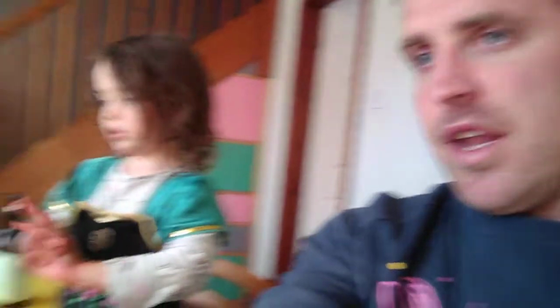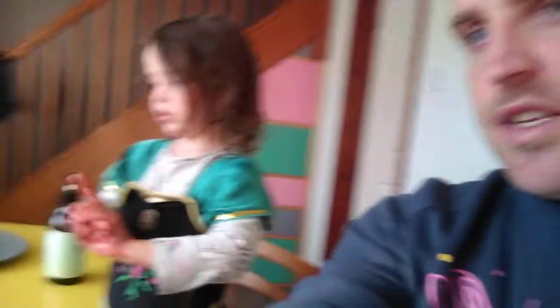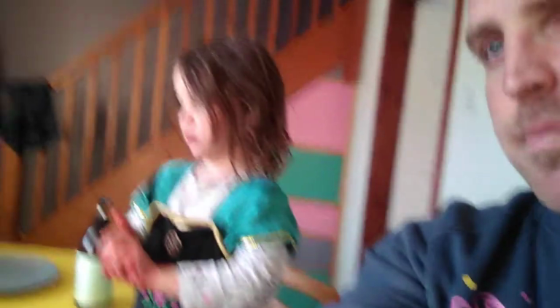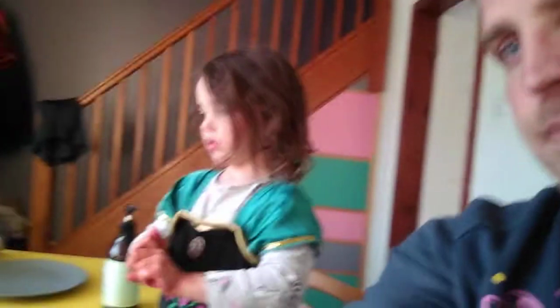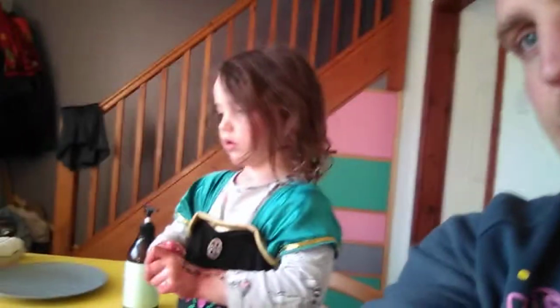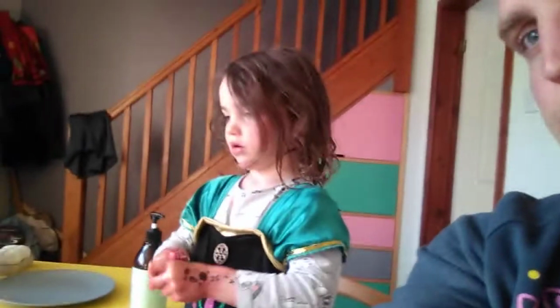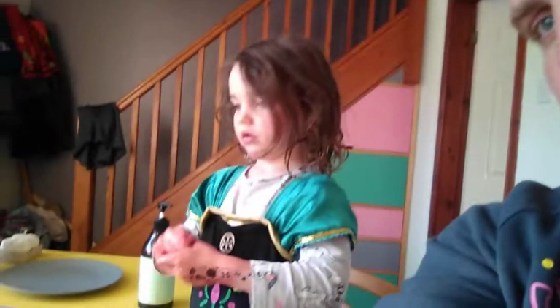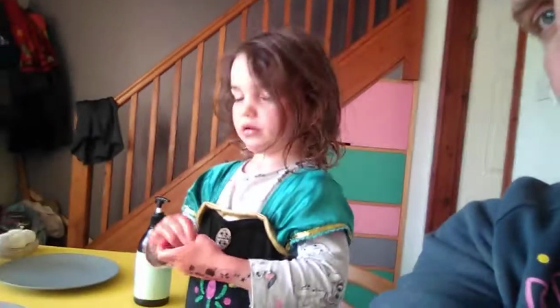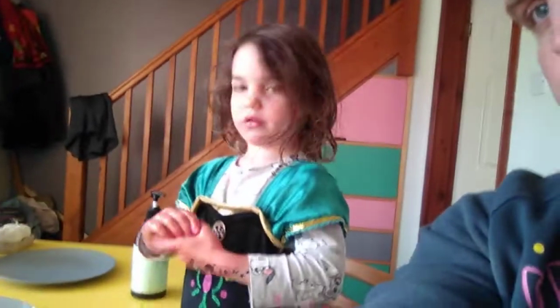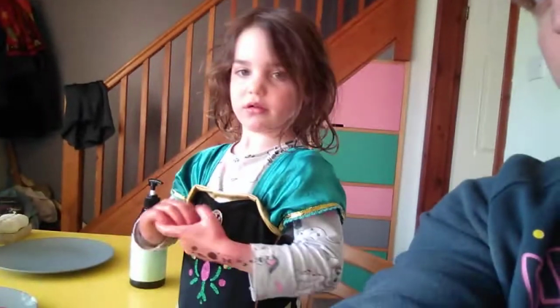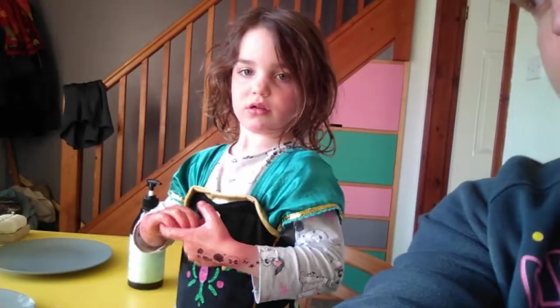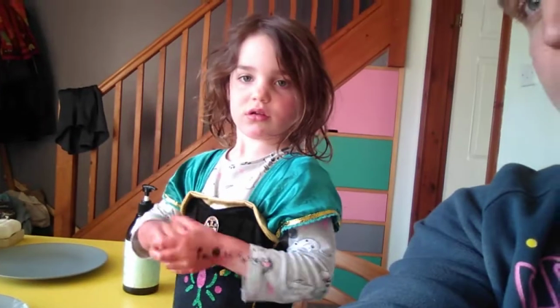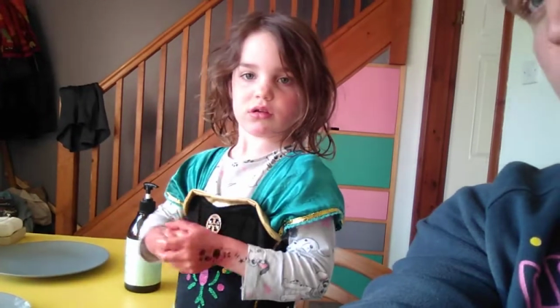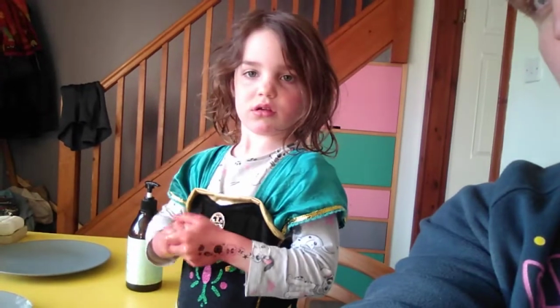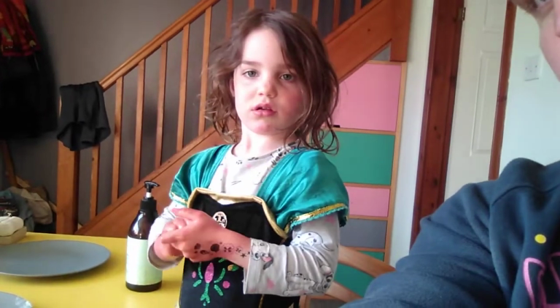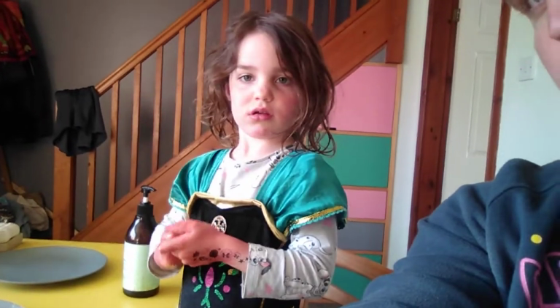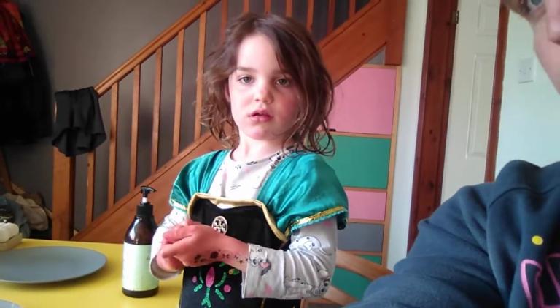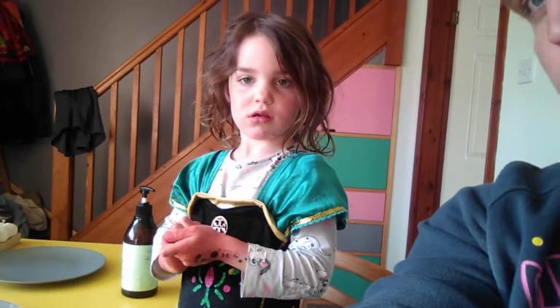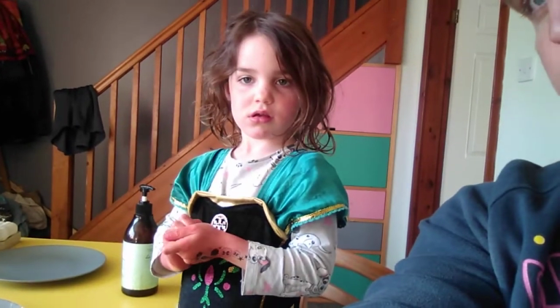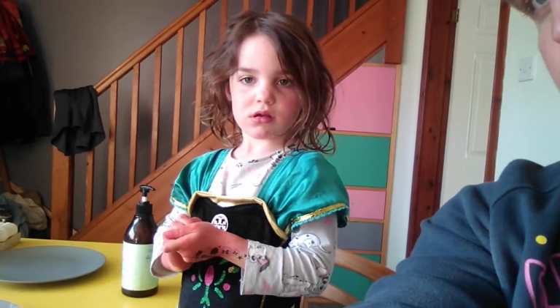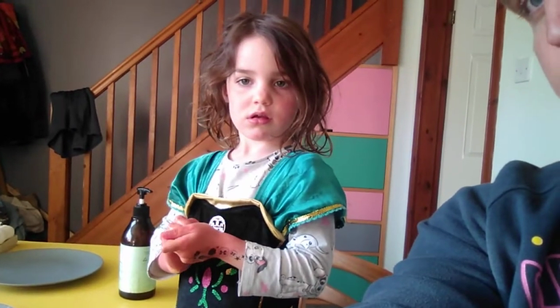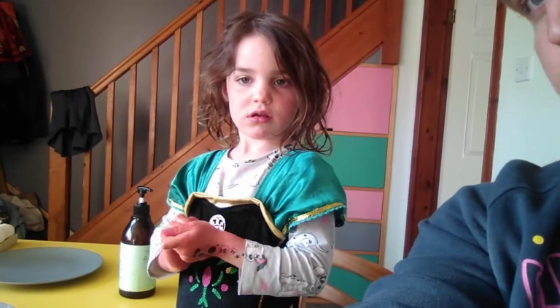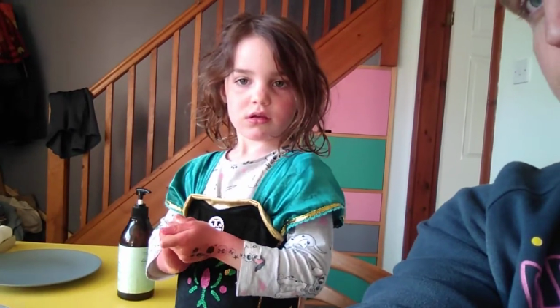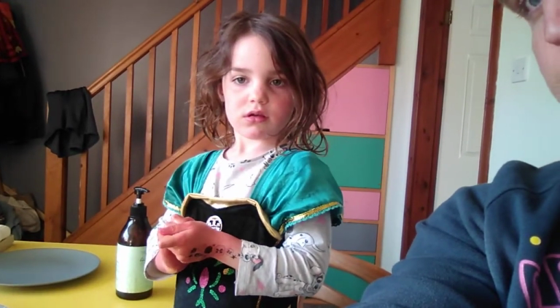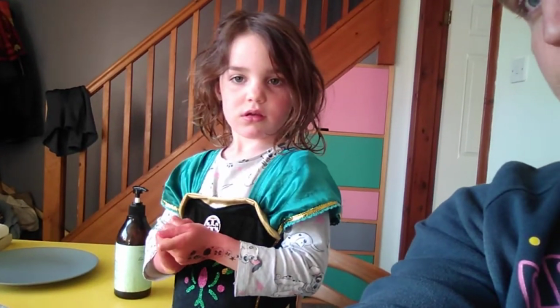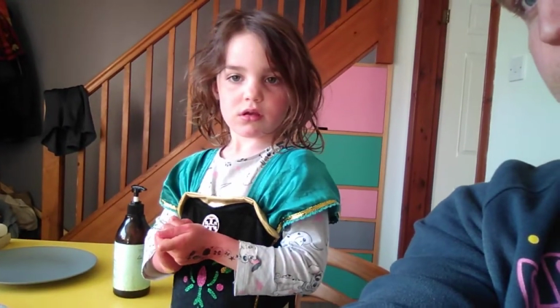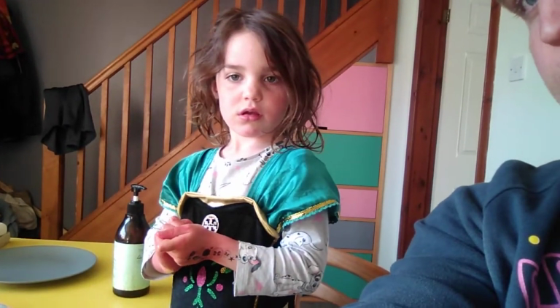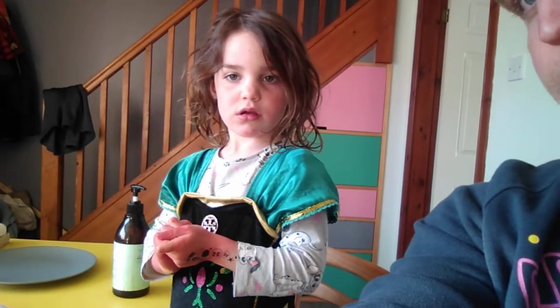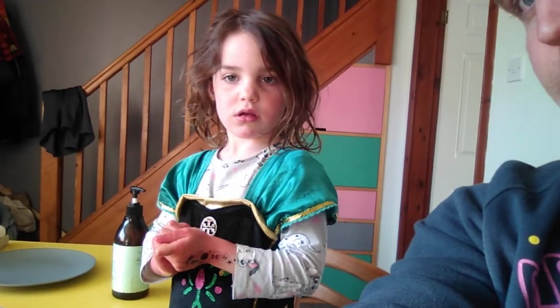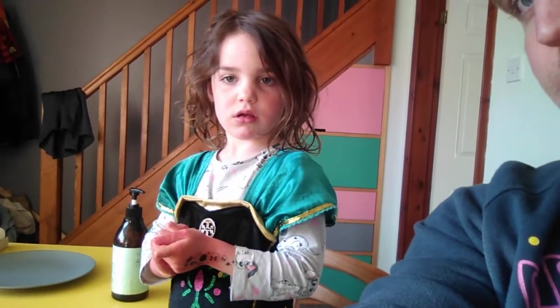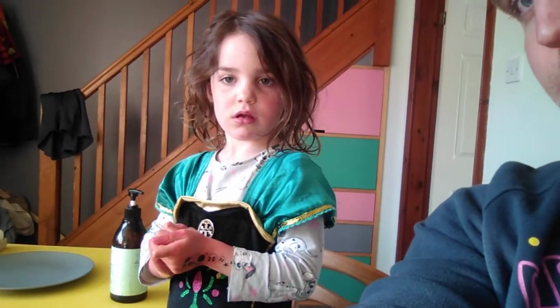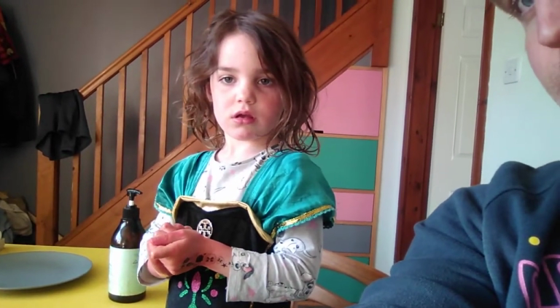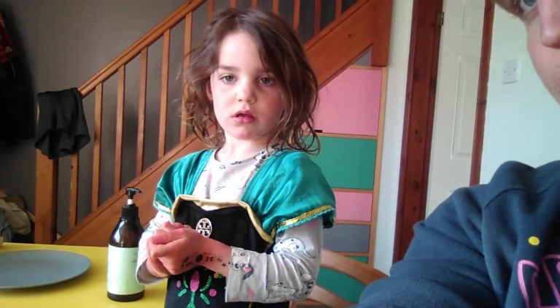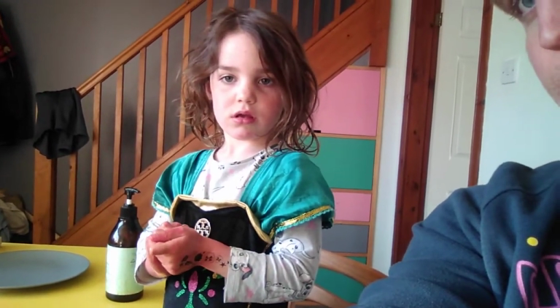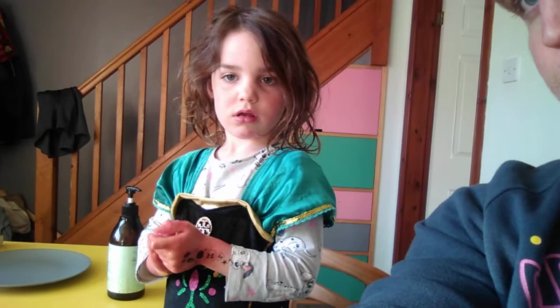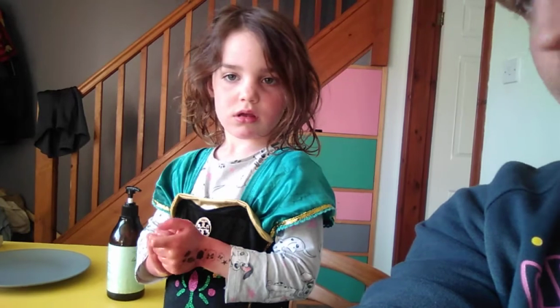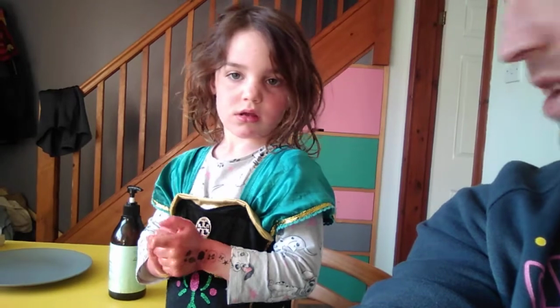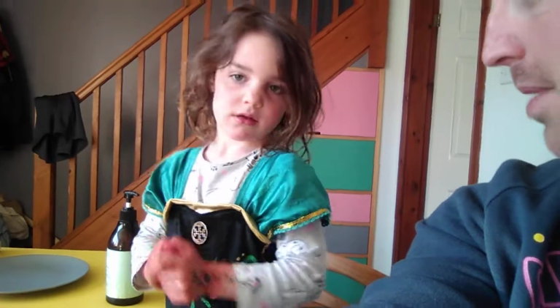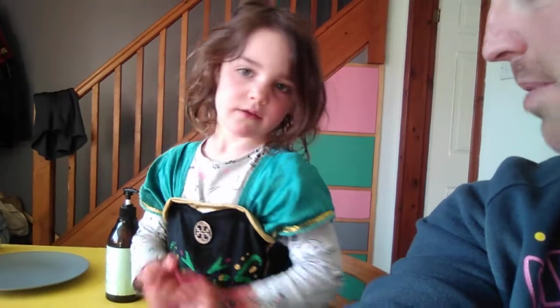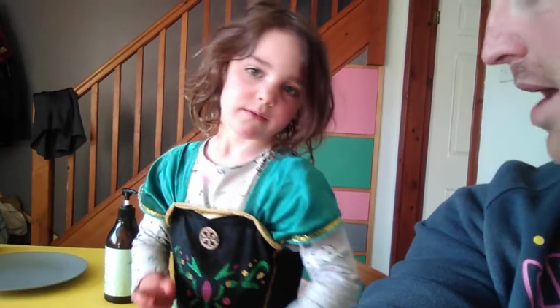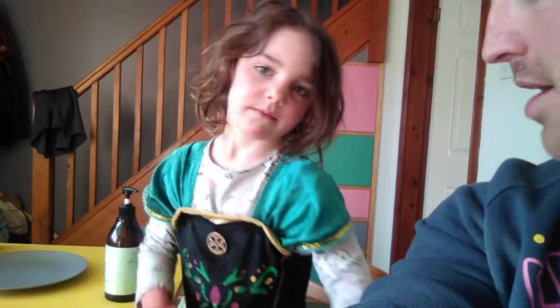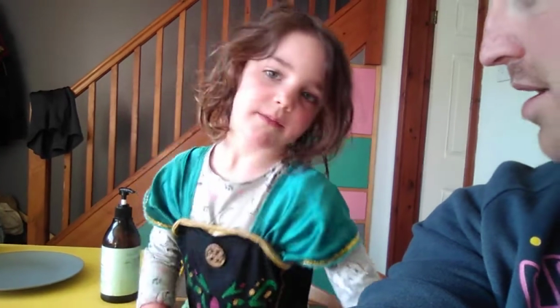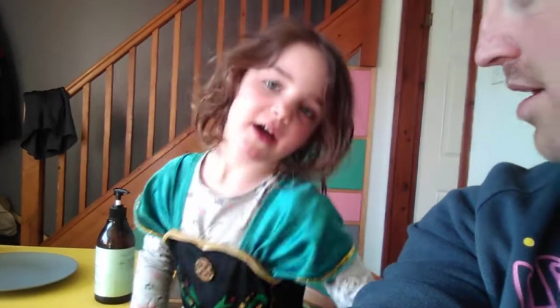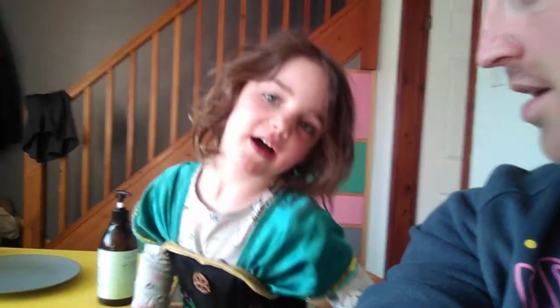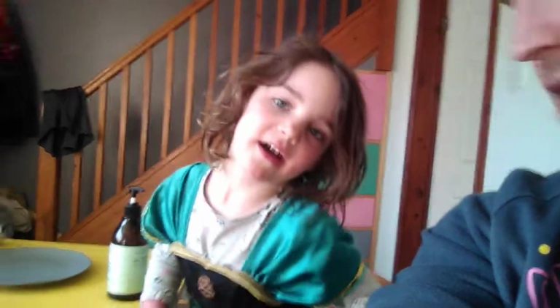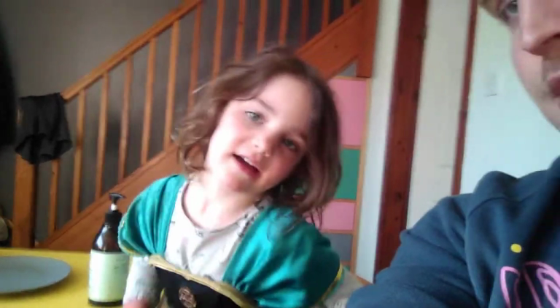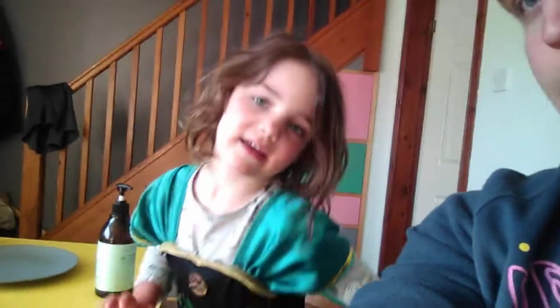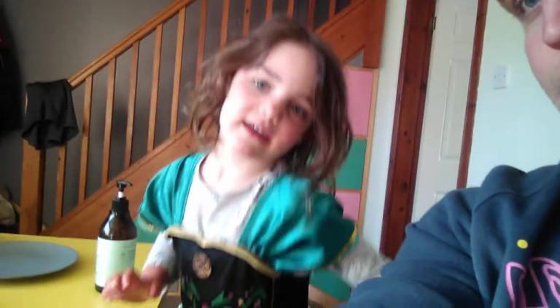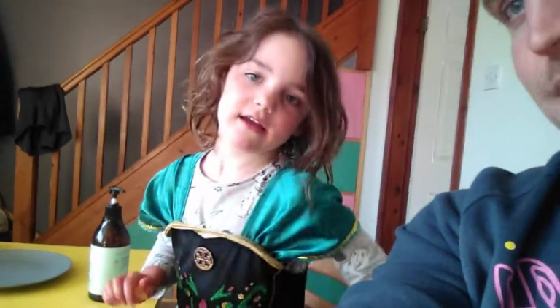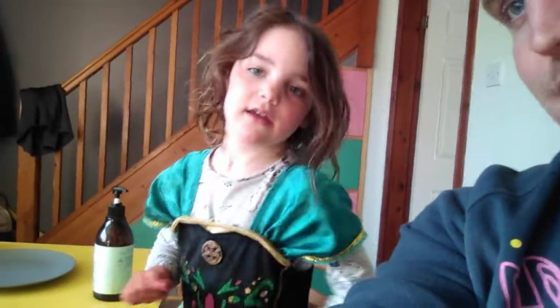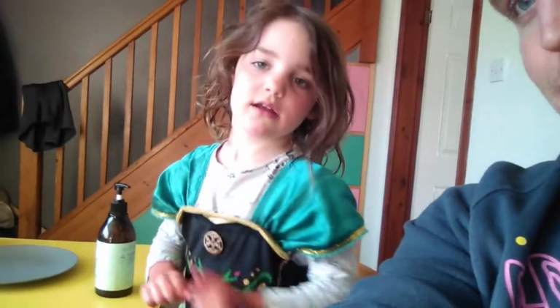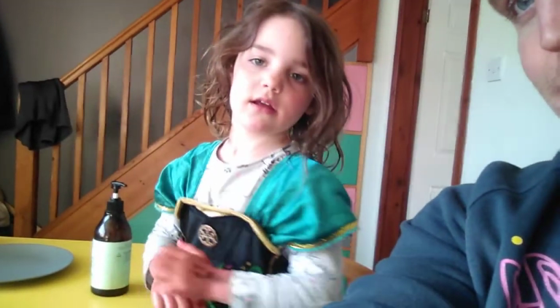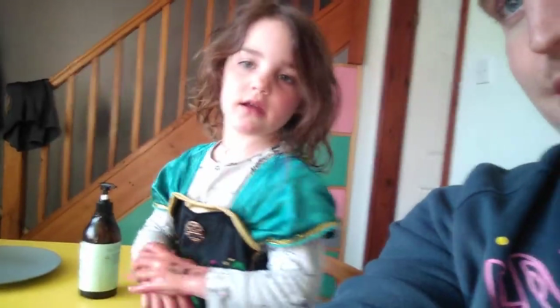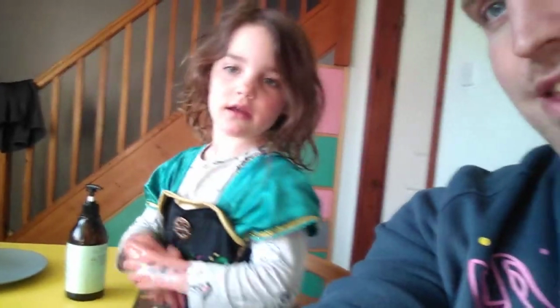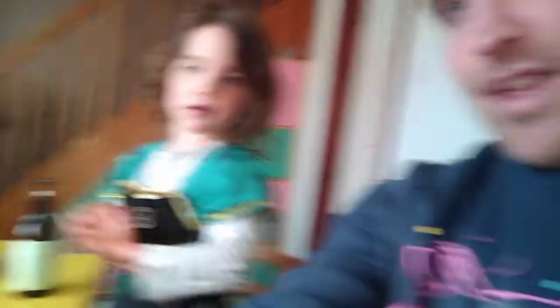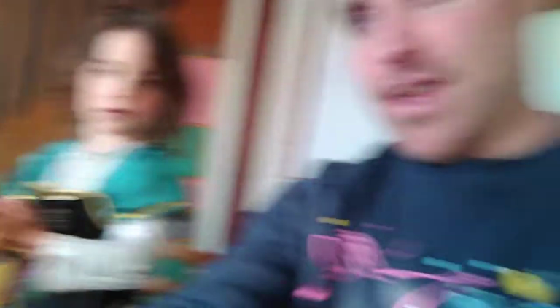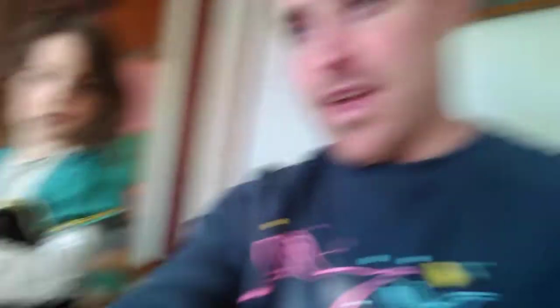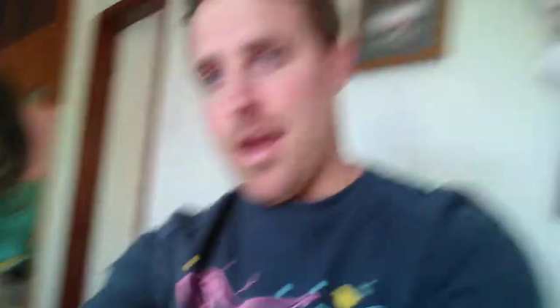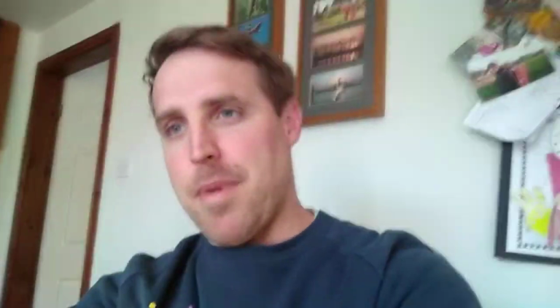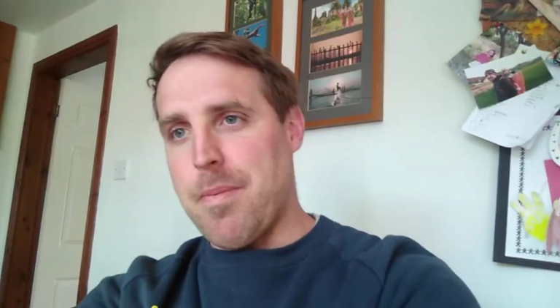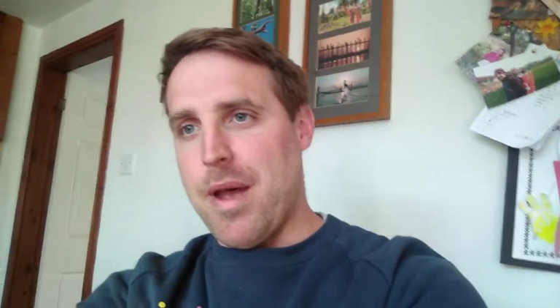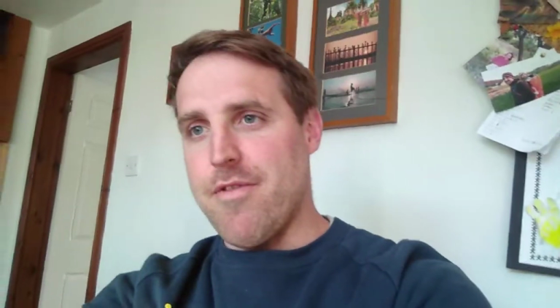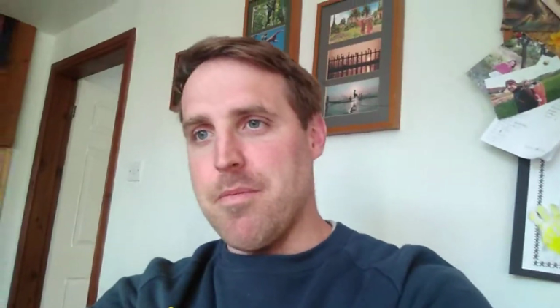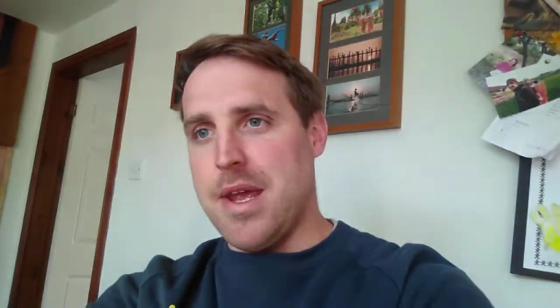And it's a bye-bye from Essie, also known as Anna. Can you say bye-bye? Bye. And bye-bye from me.